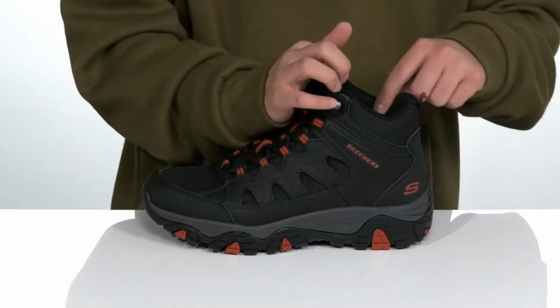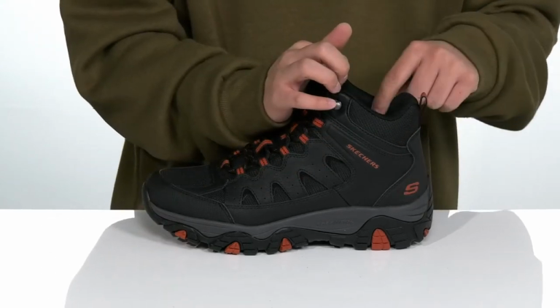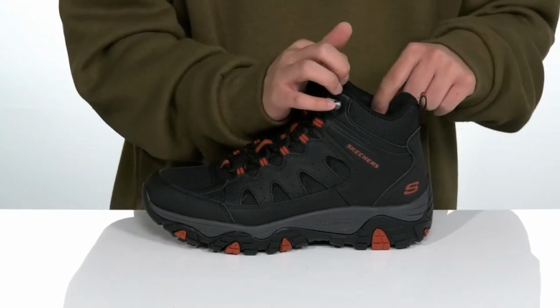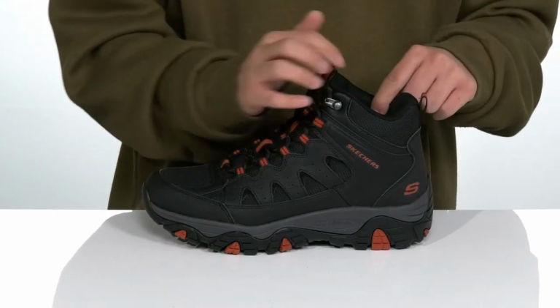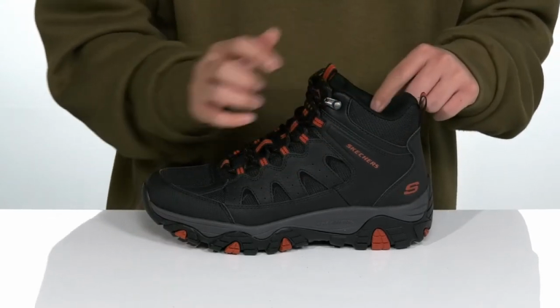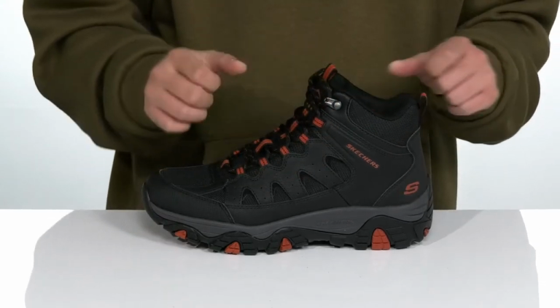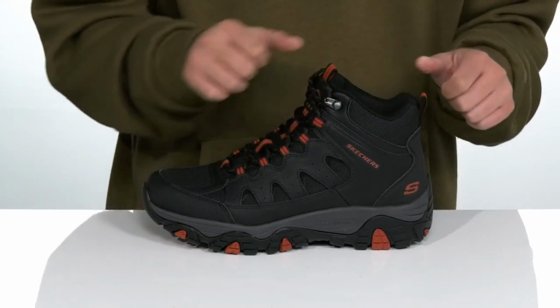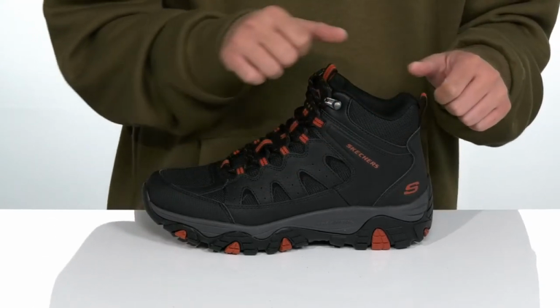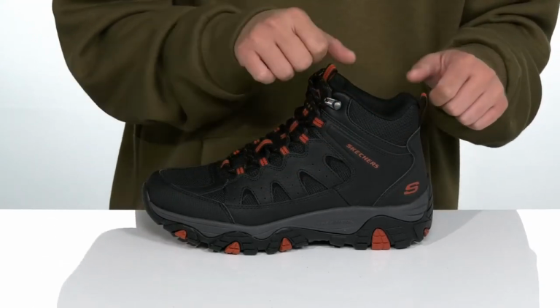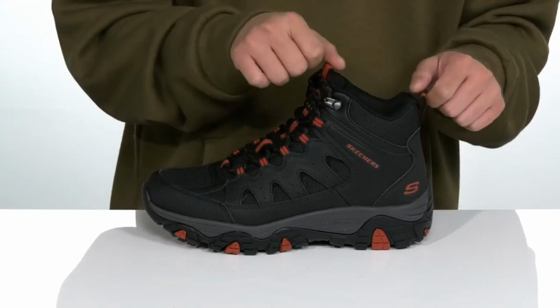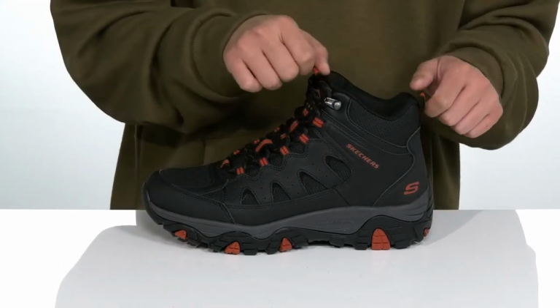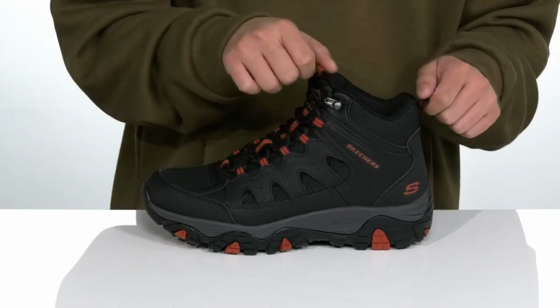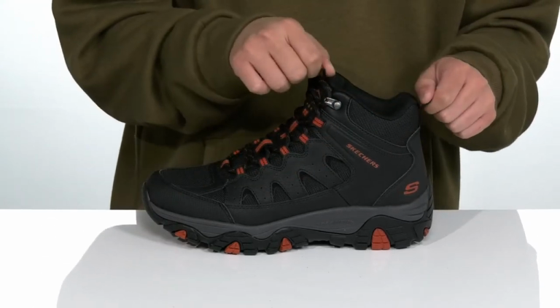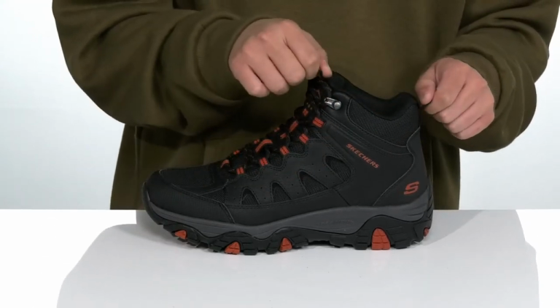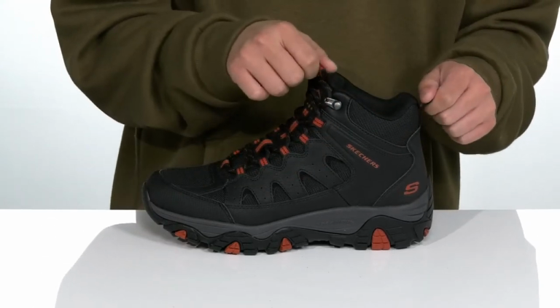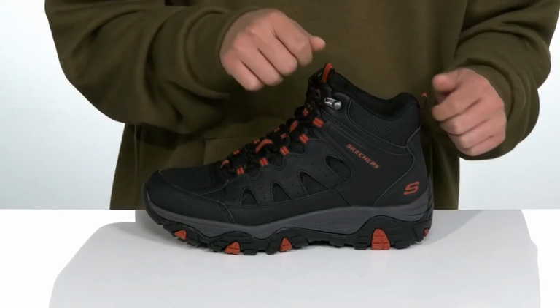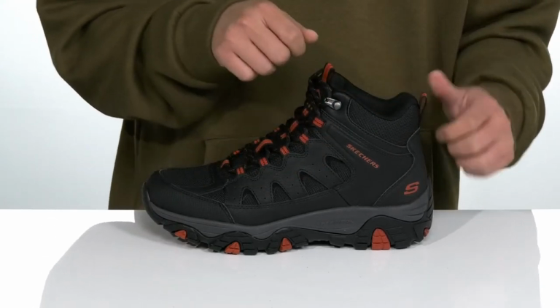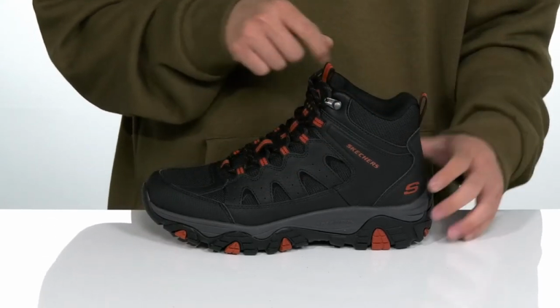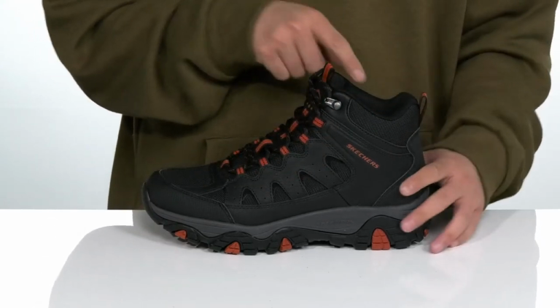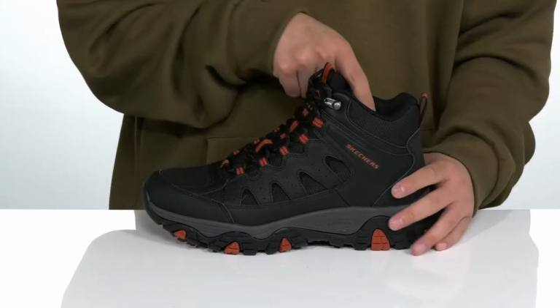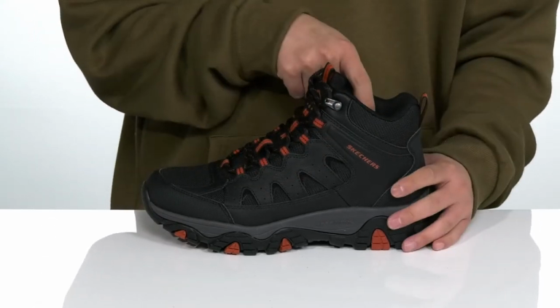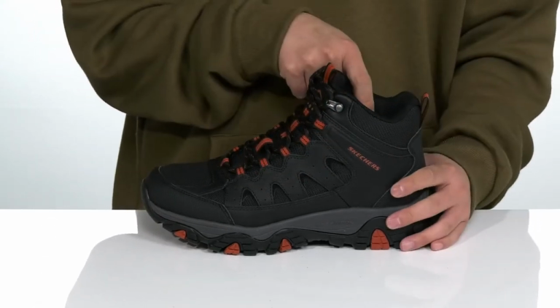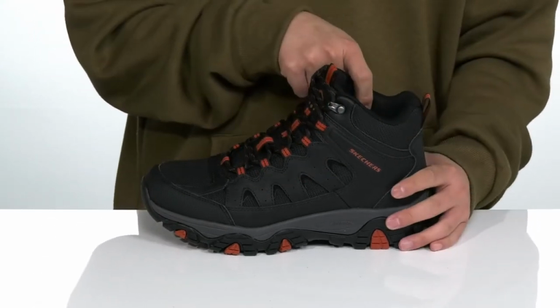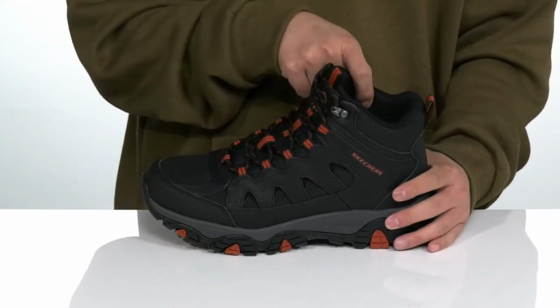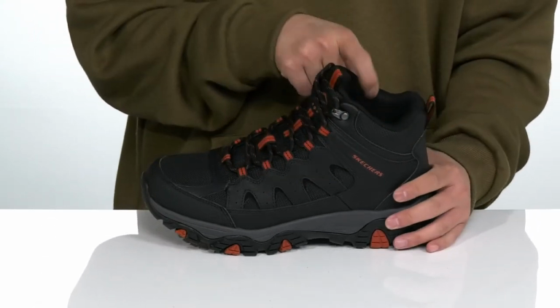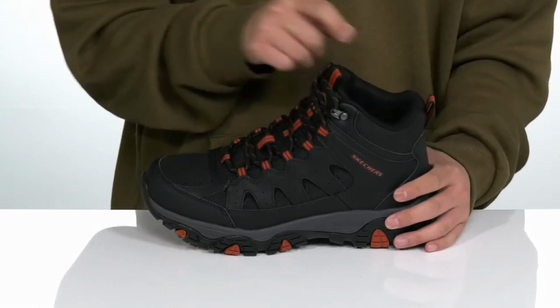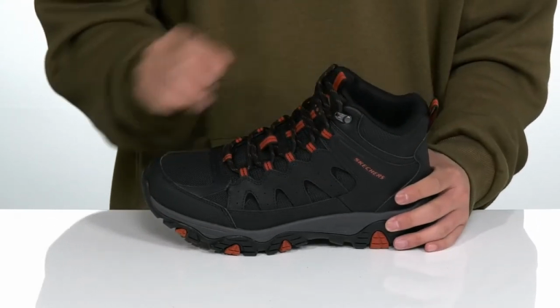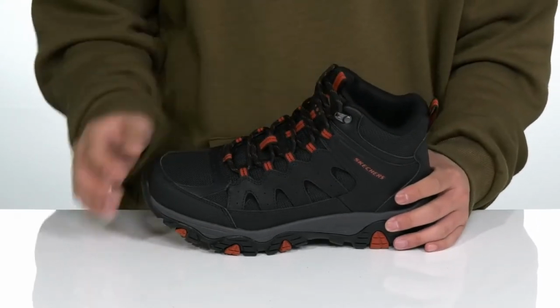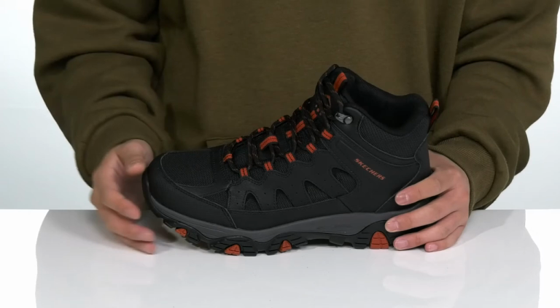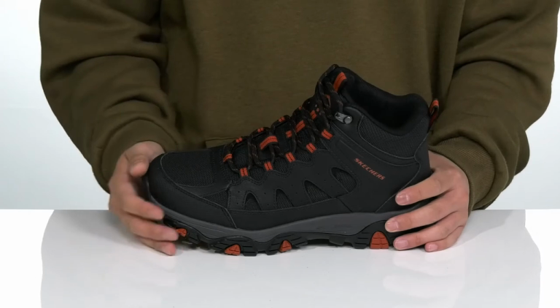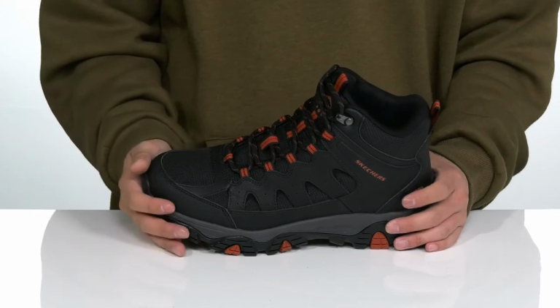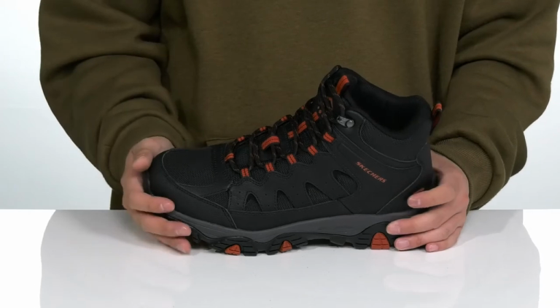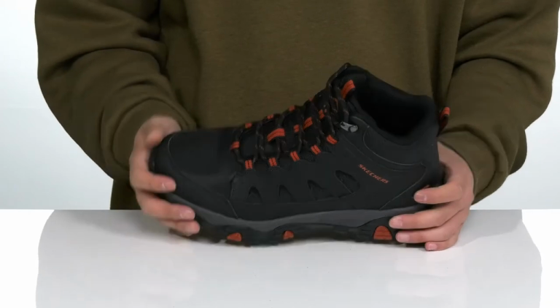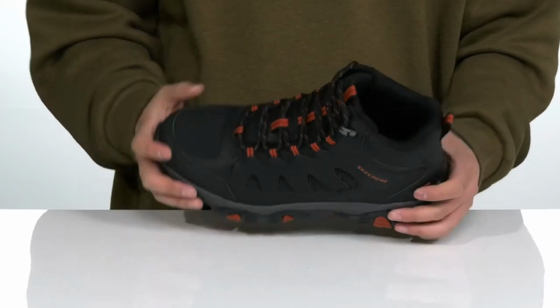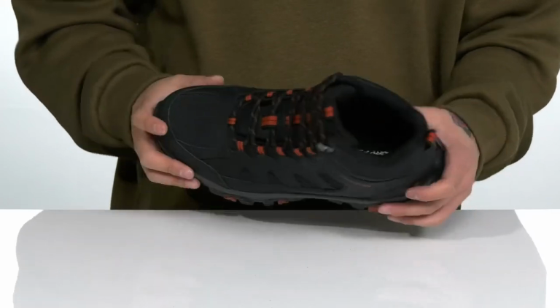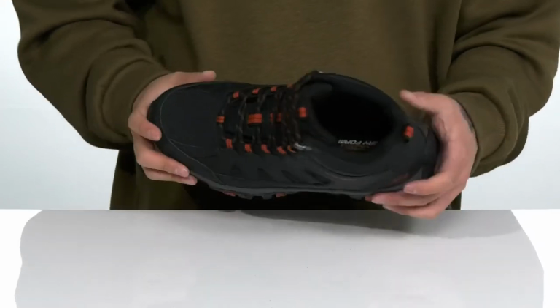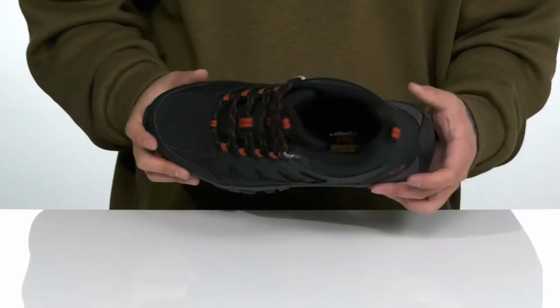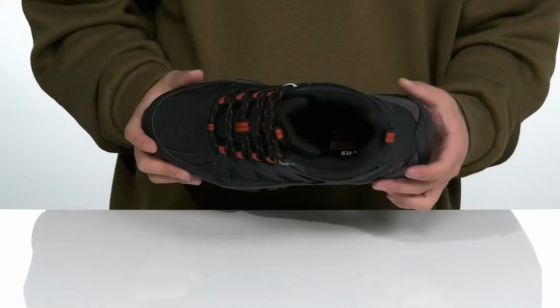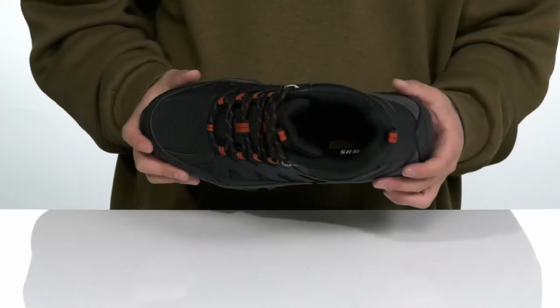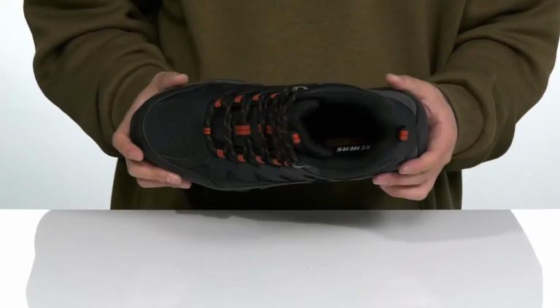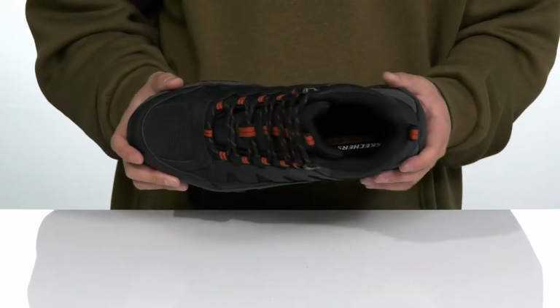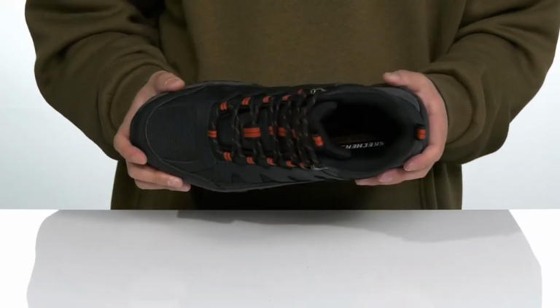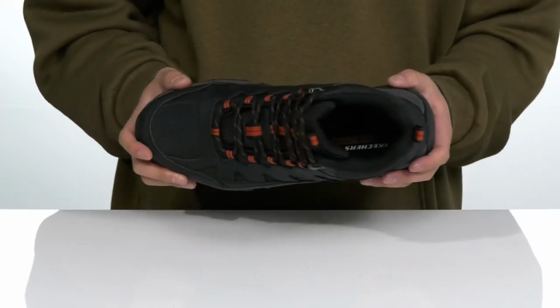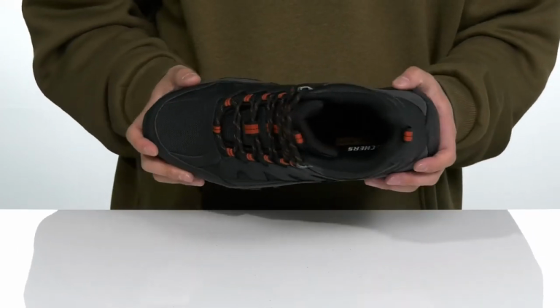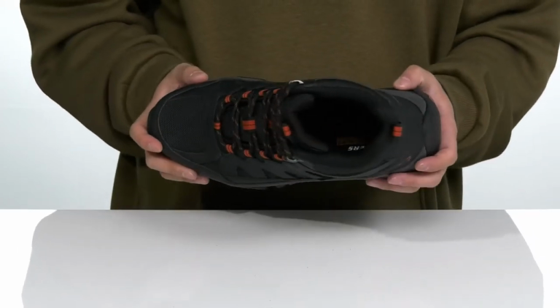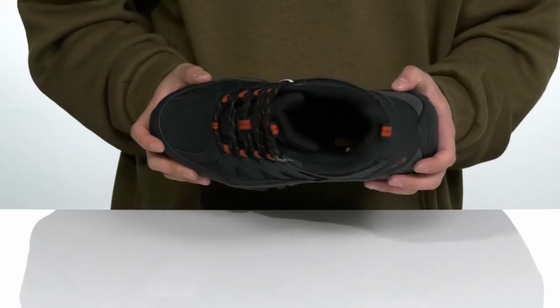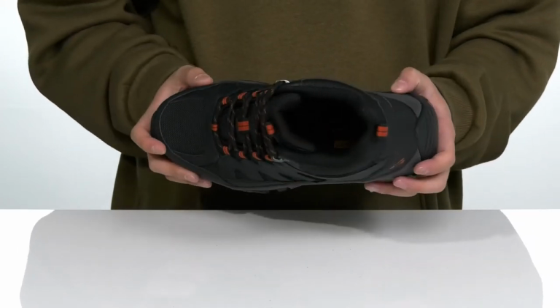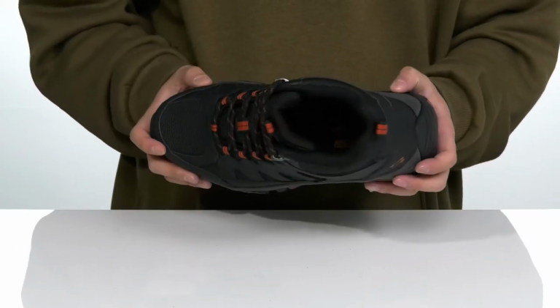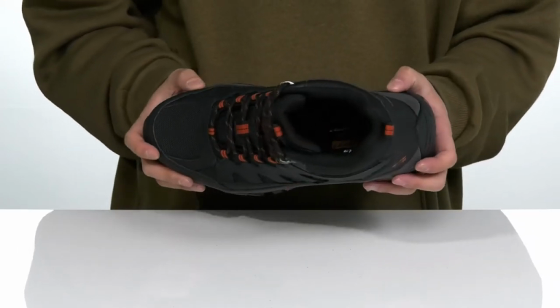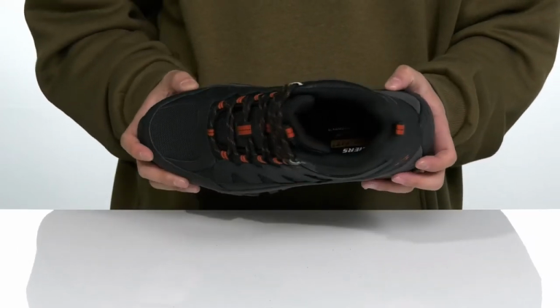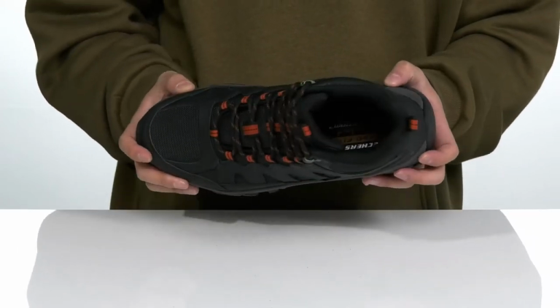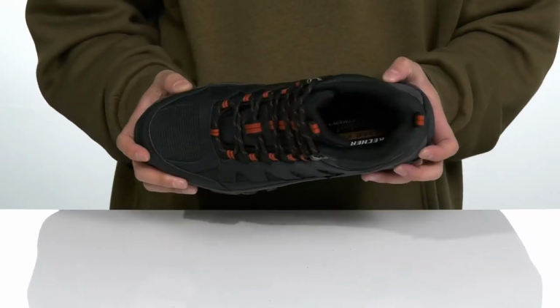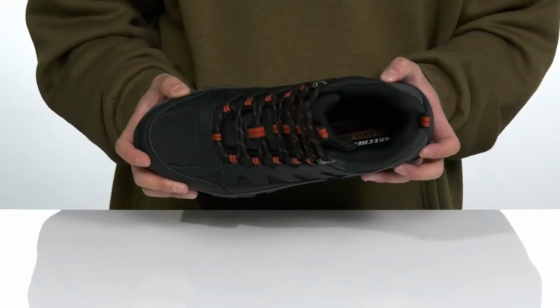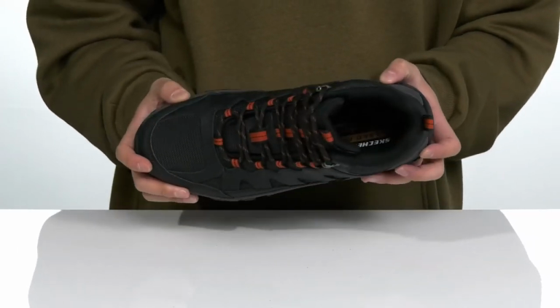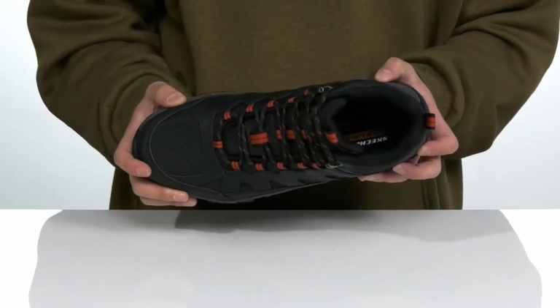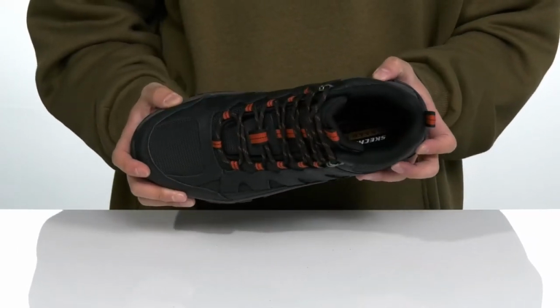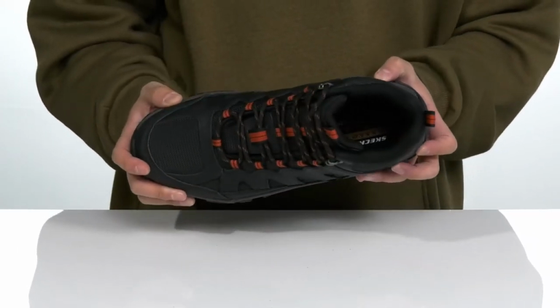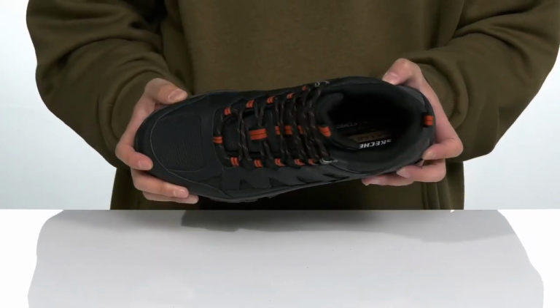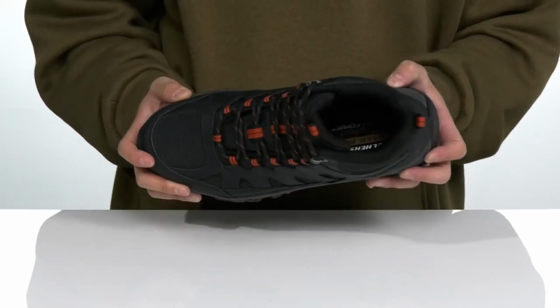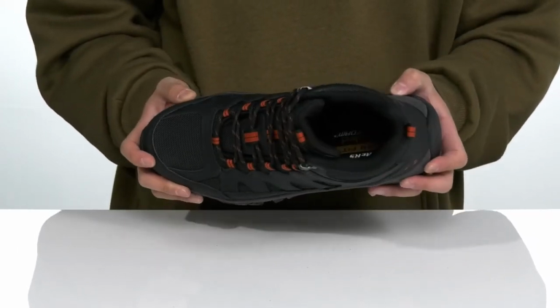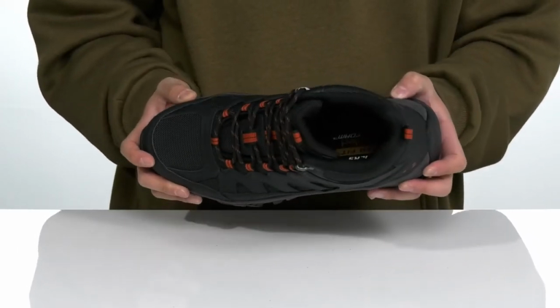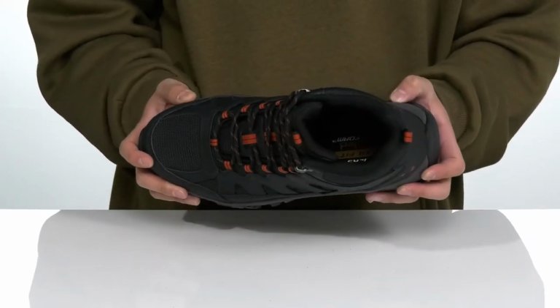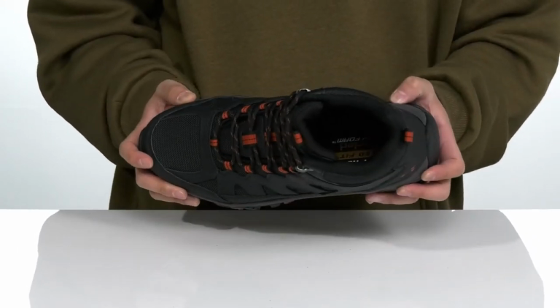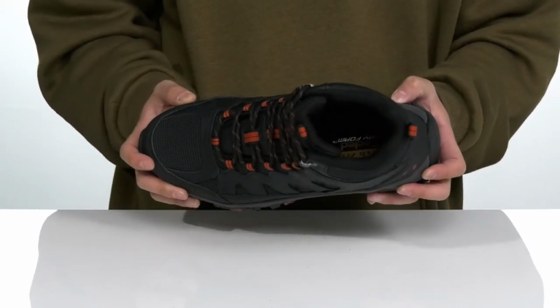There's padding on the tongue and collar with pull tabs at the tongue and heel. Inside, you'll find a quick-drying textile lining and a RelaxFit air-cooled memory foam footbed to keep you comfortable with each and every step.